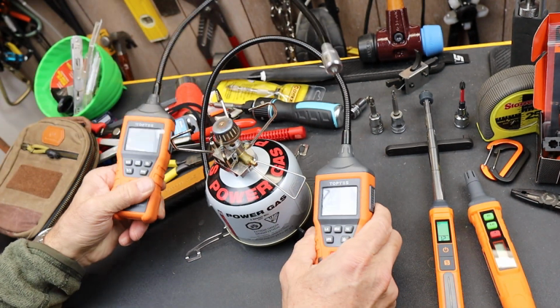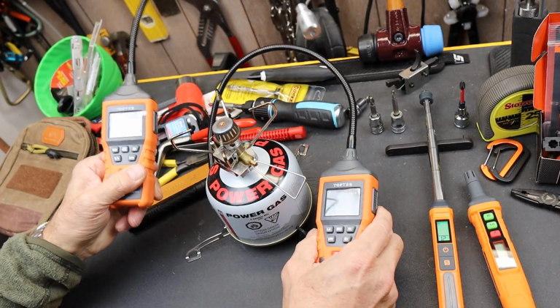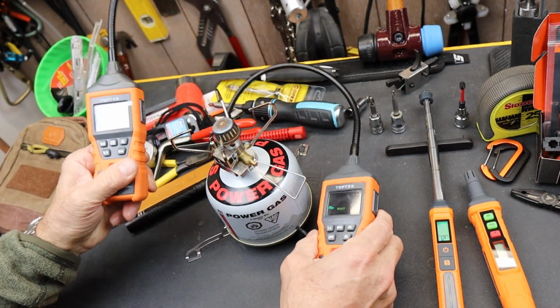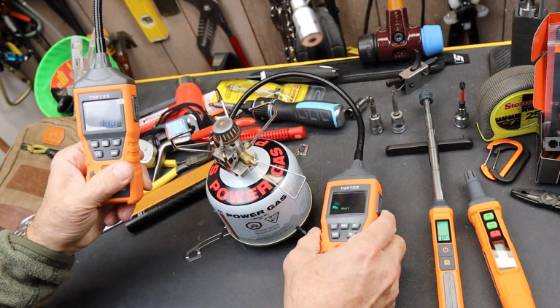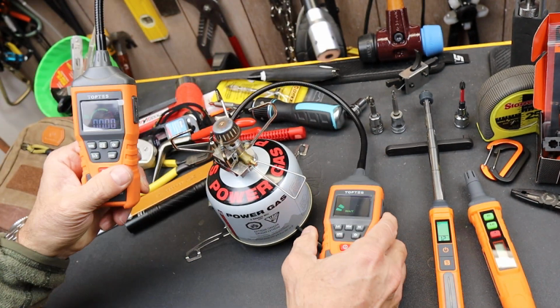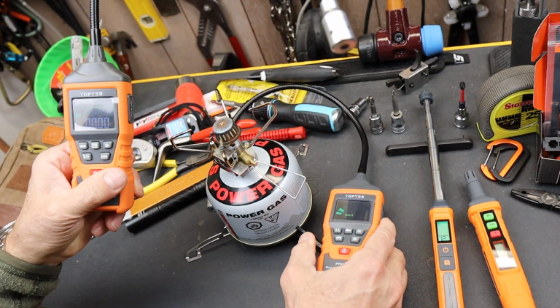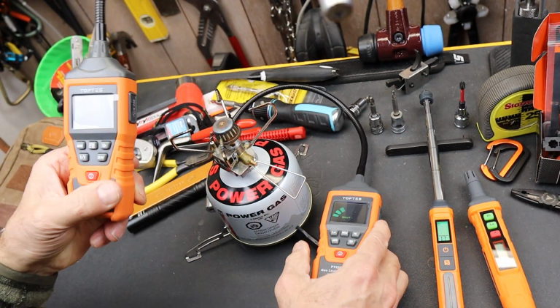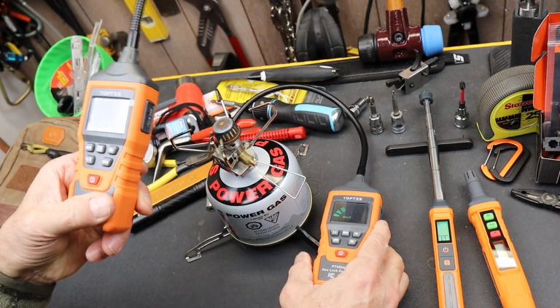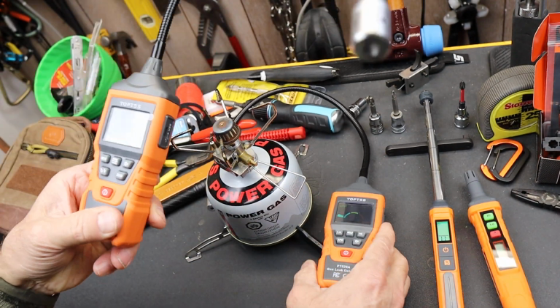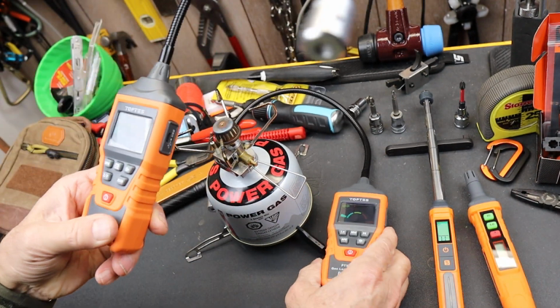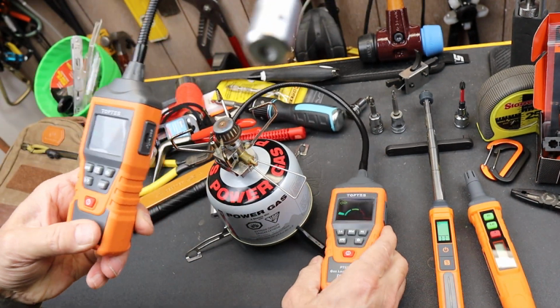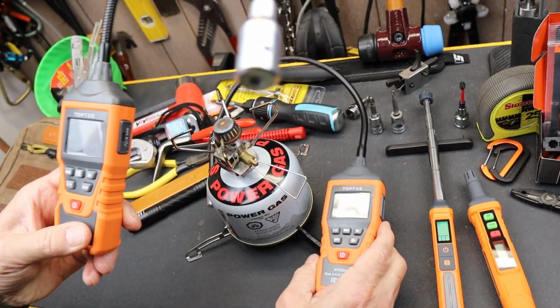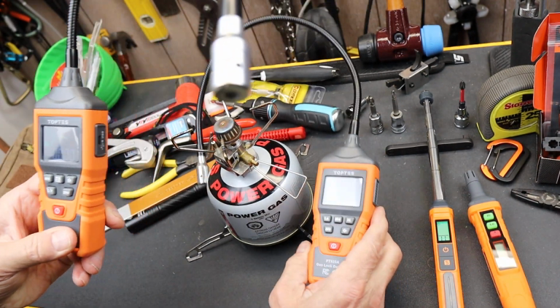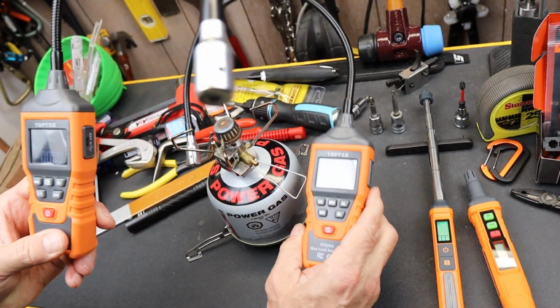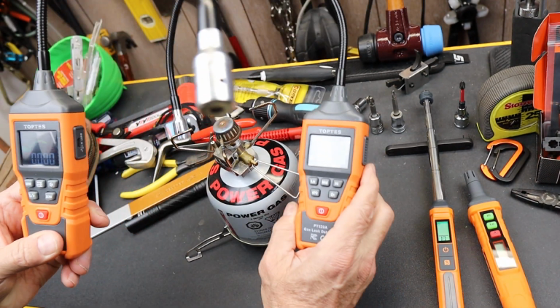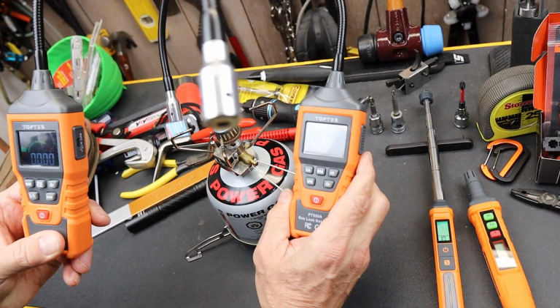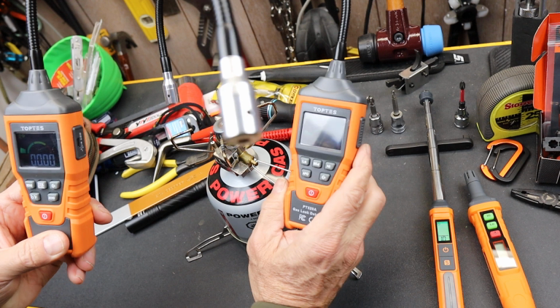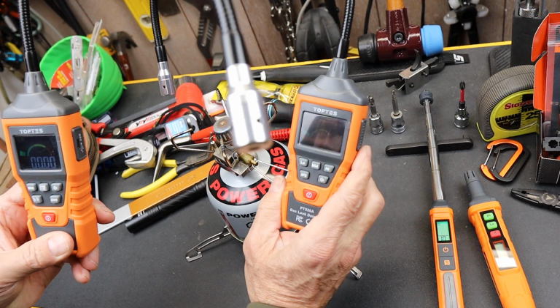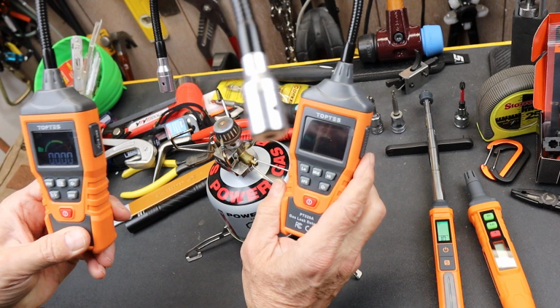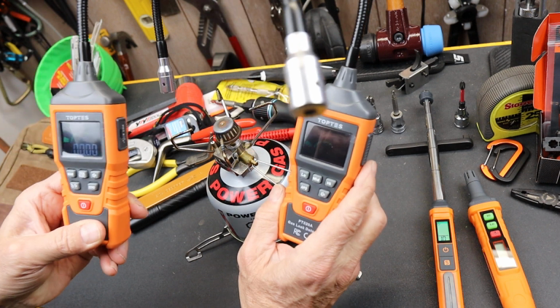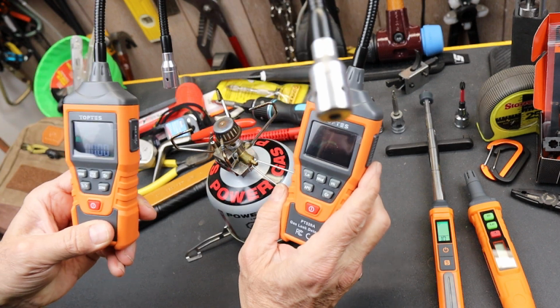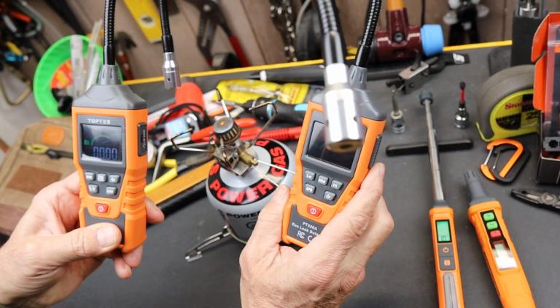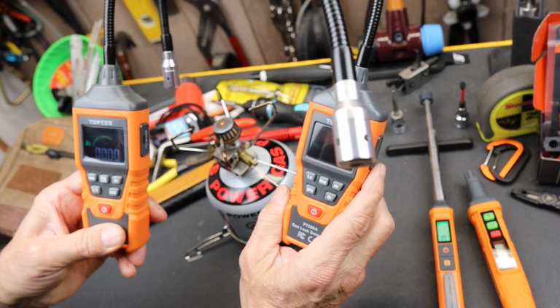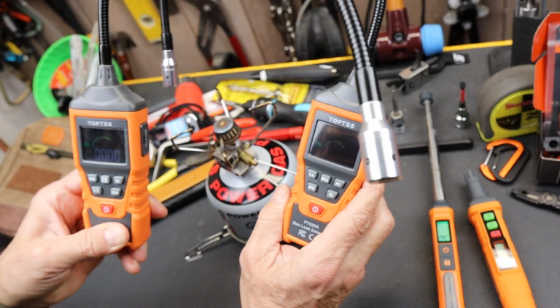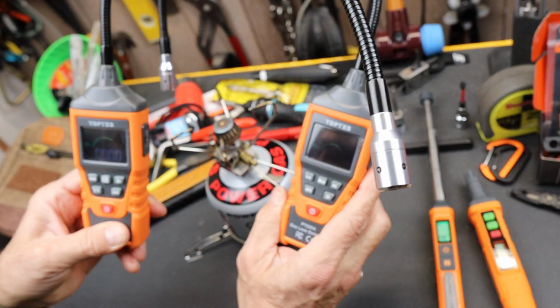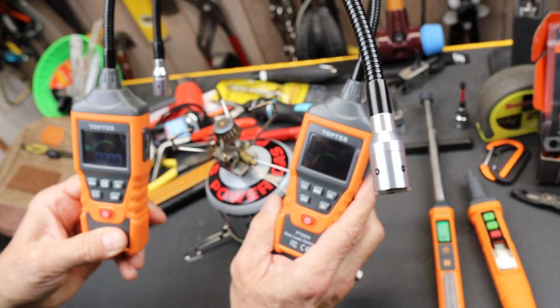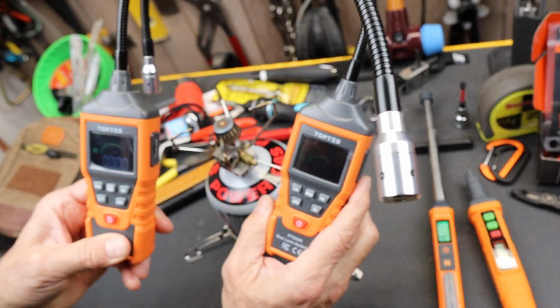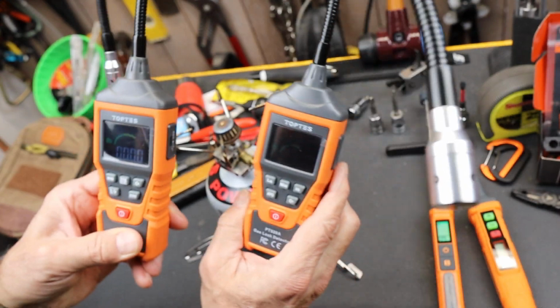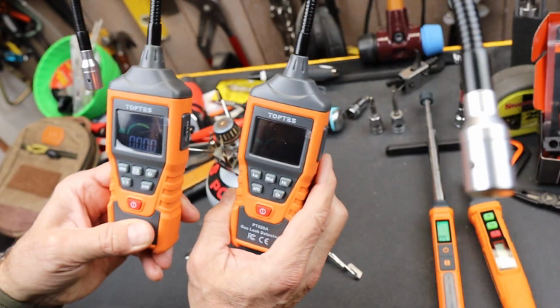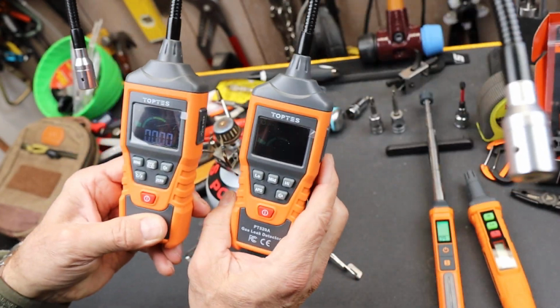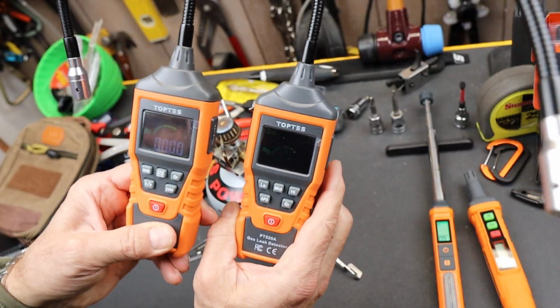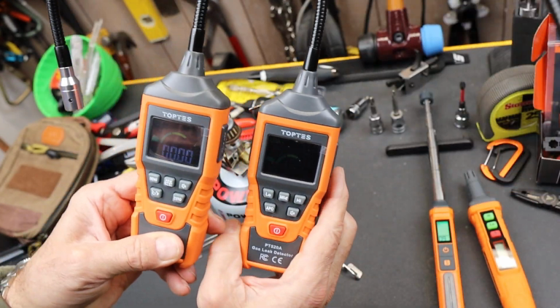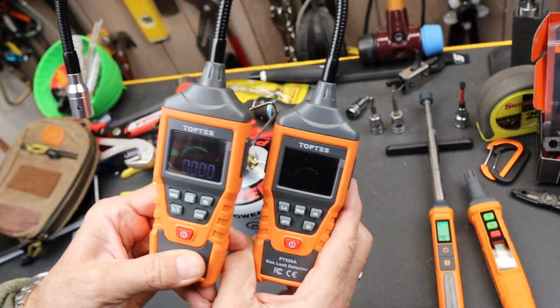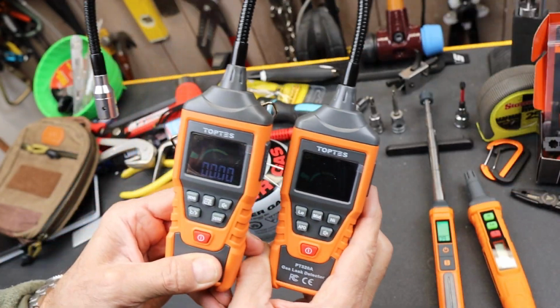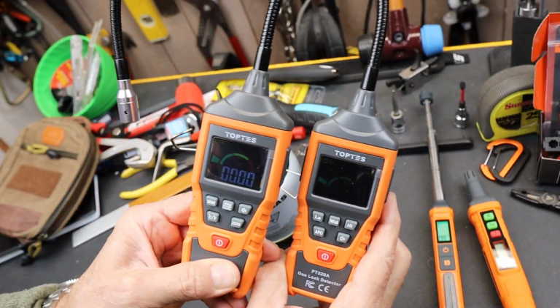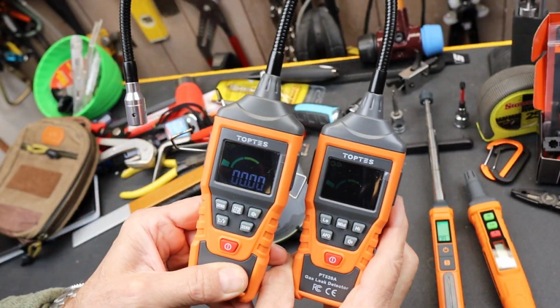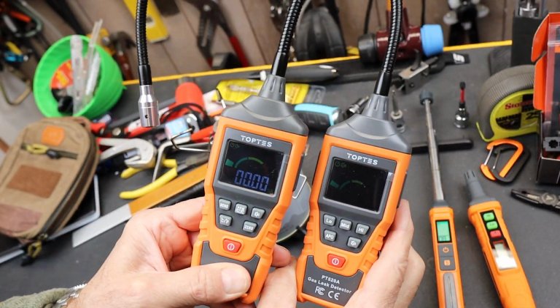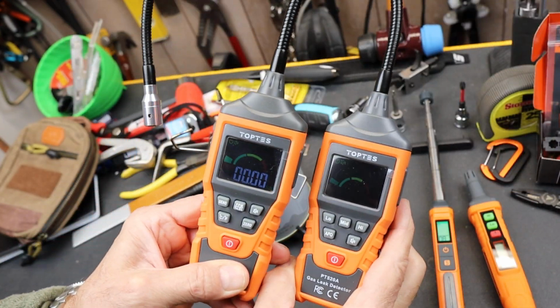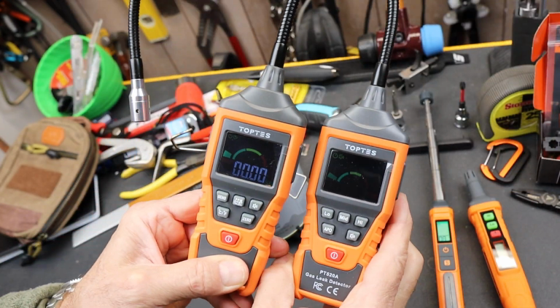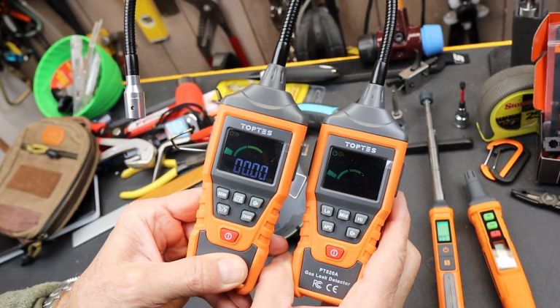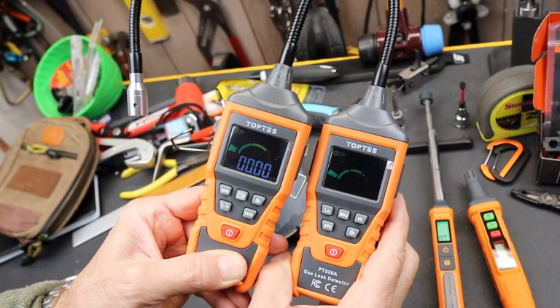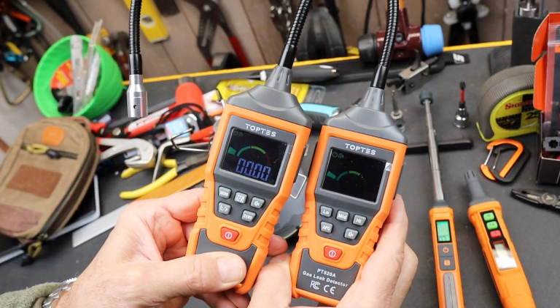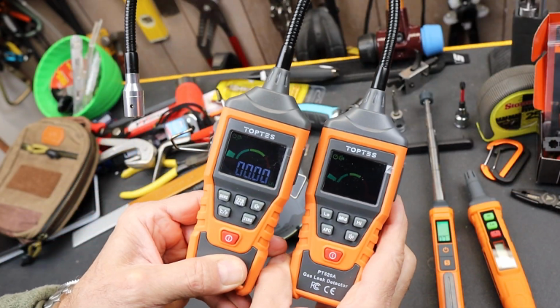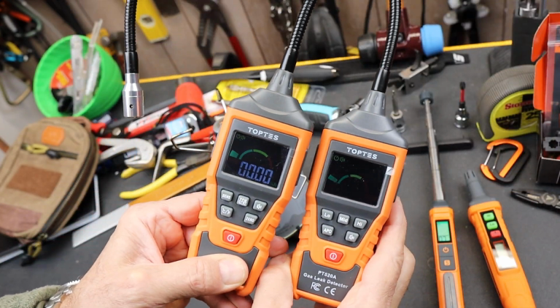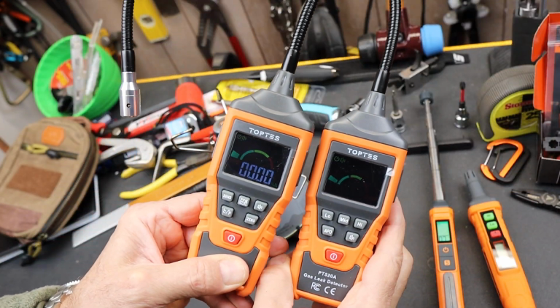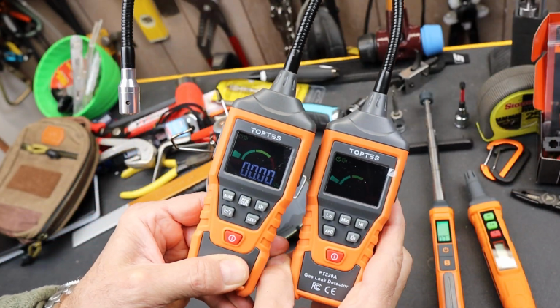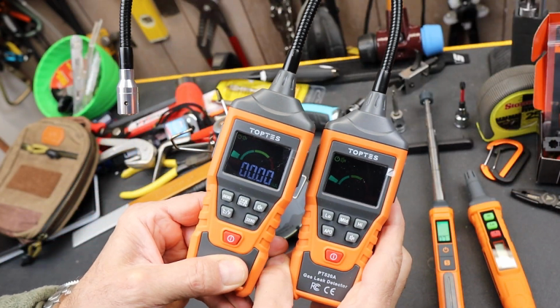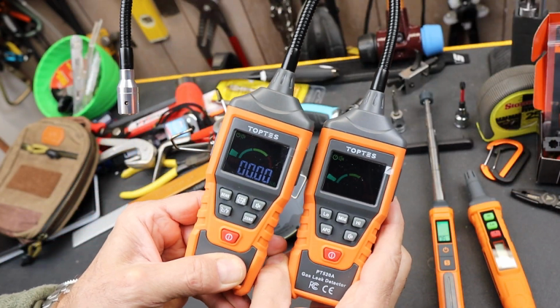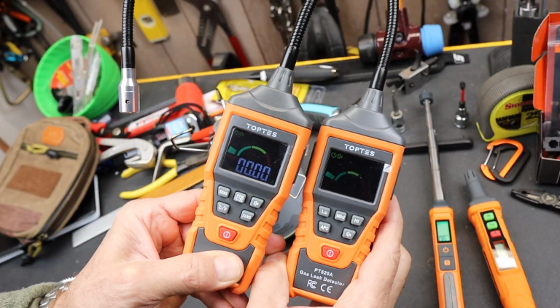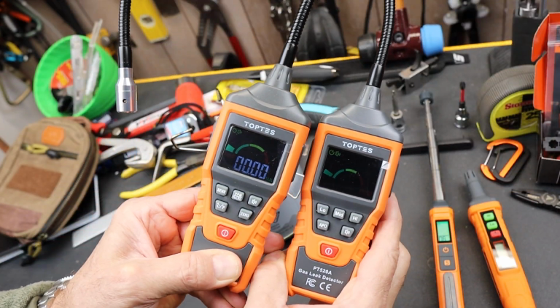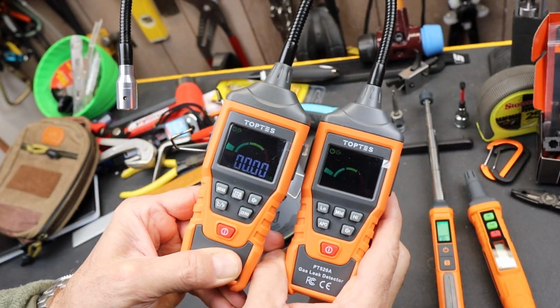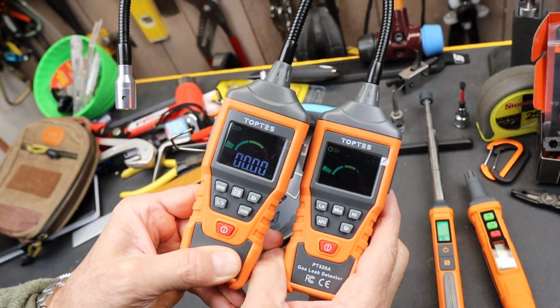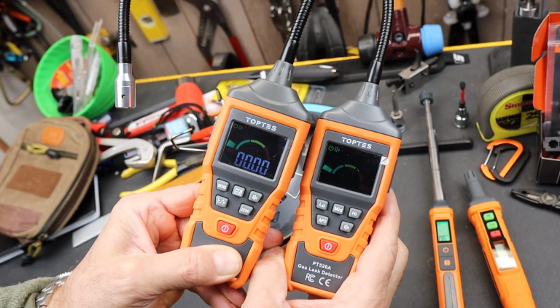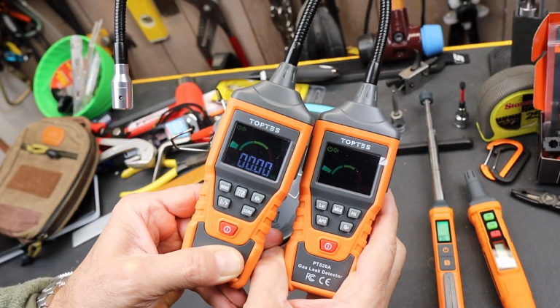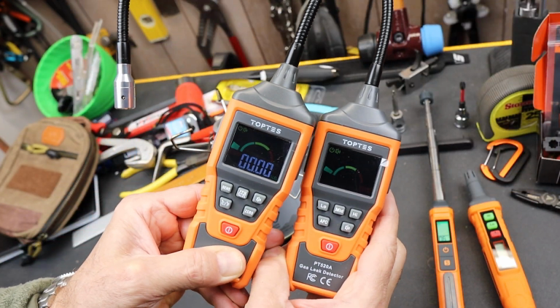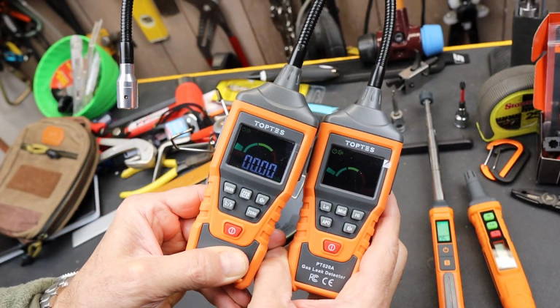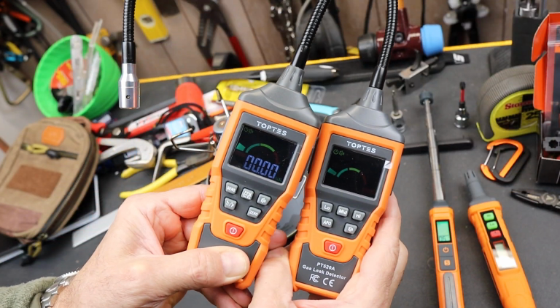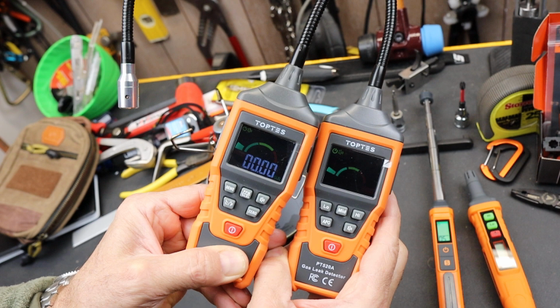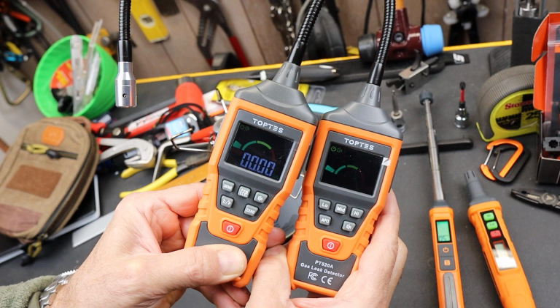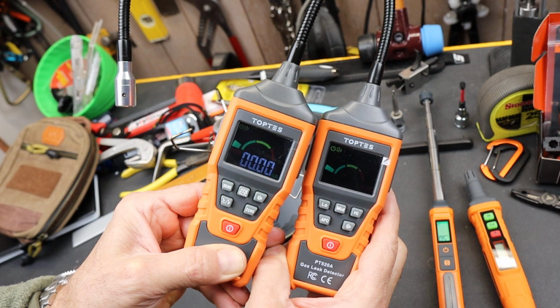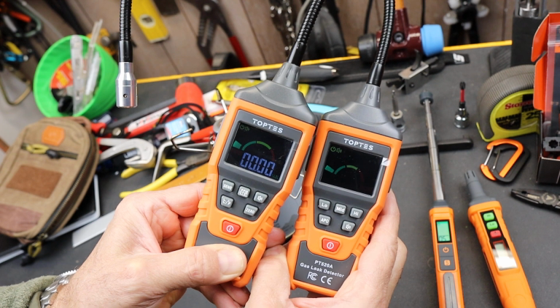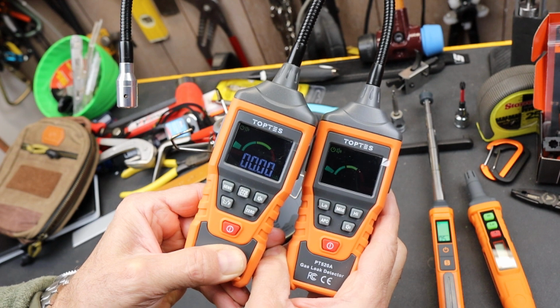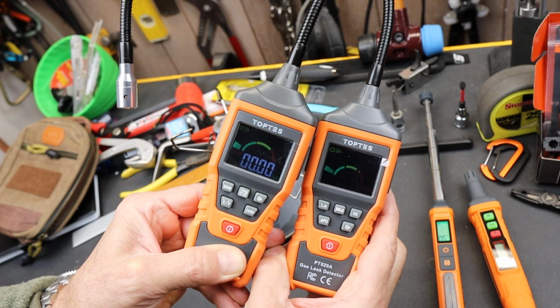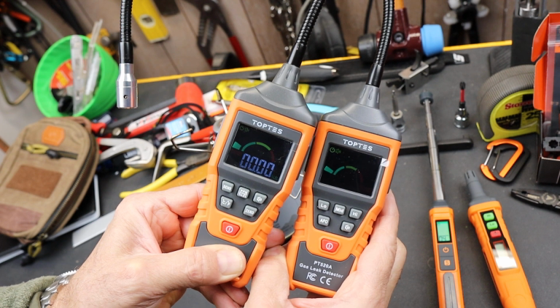This one's already ready to go, and this one is now too. You can see there is a difference in the displays.